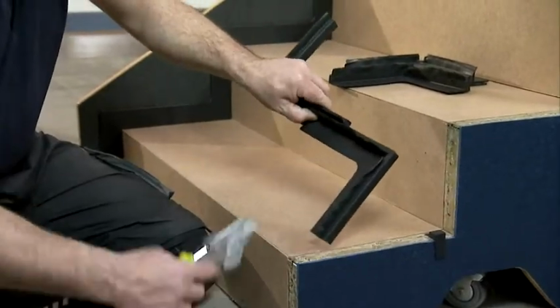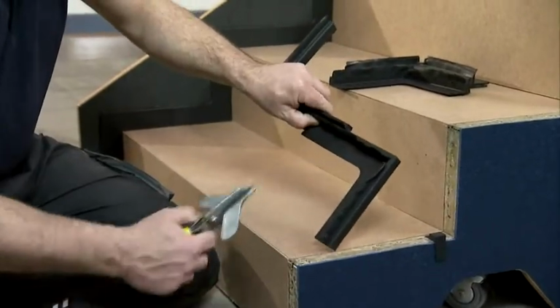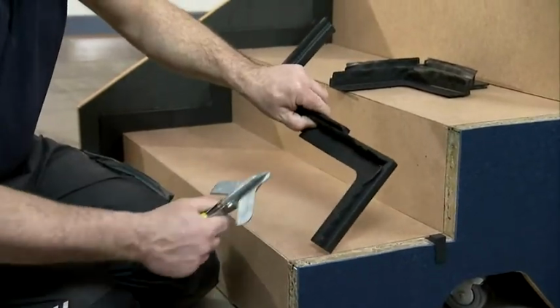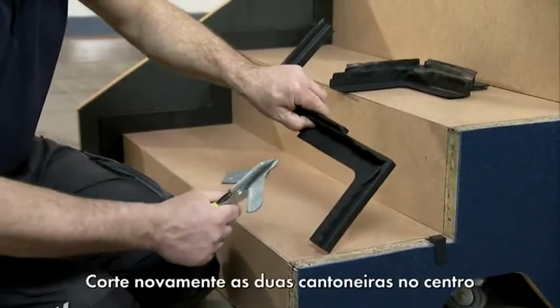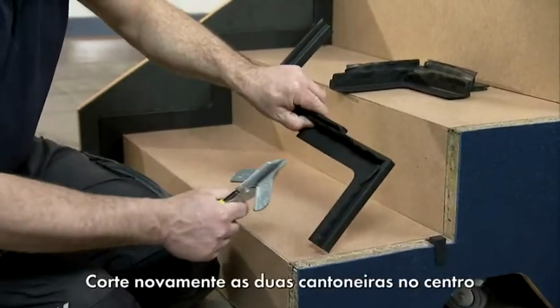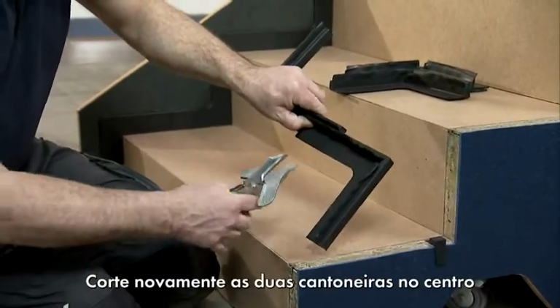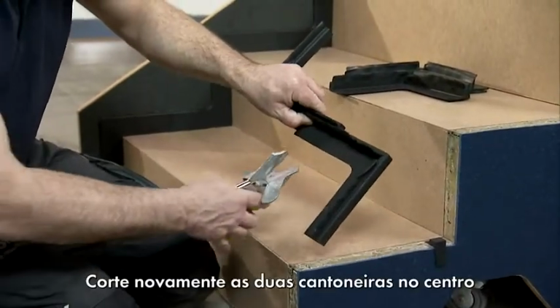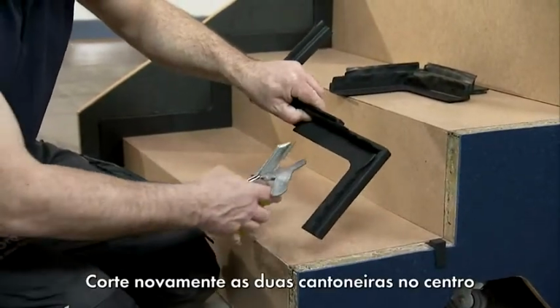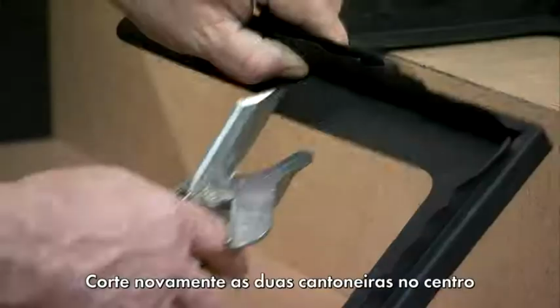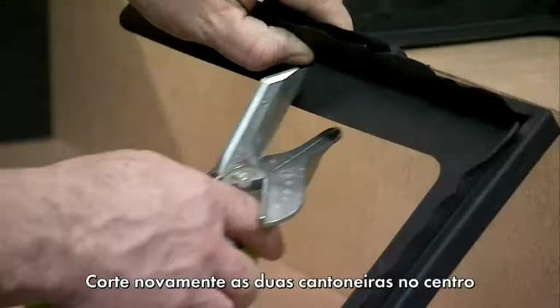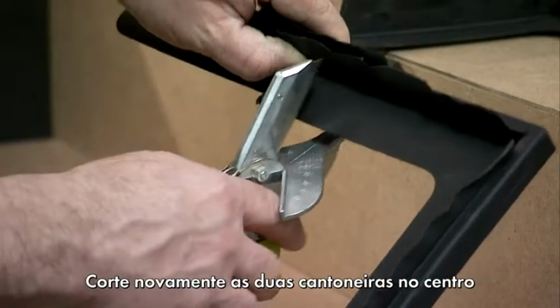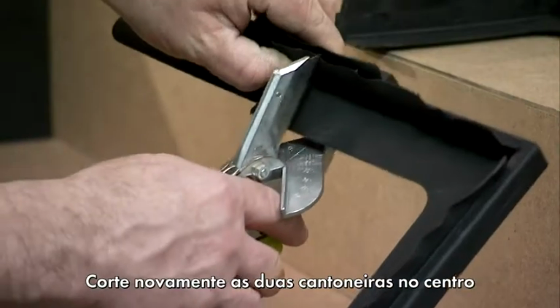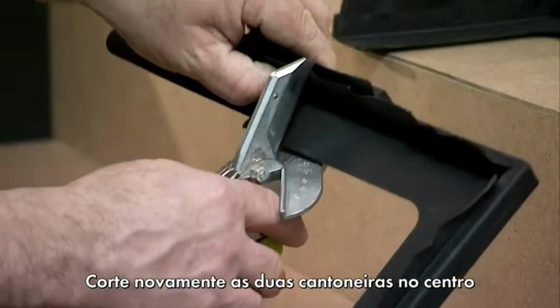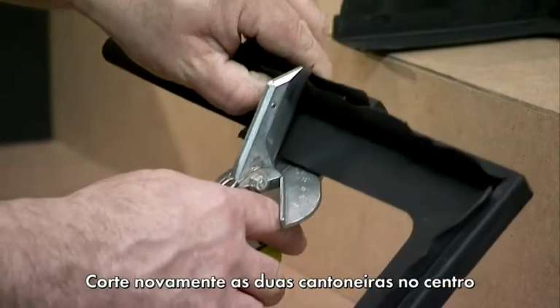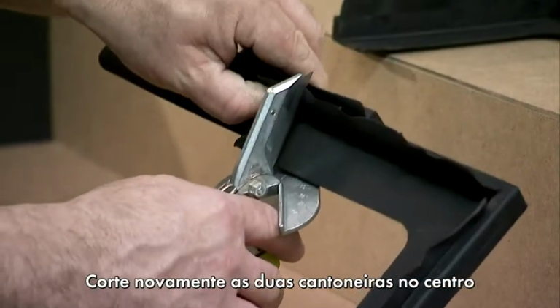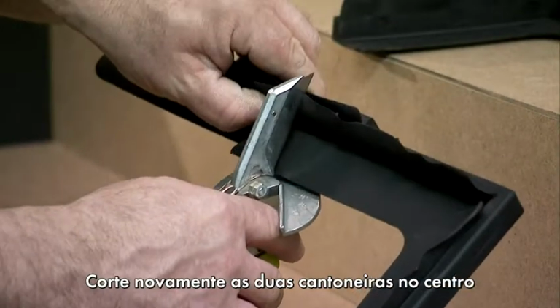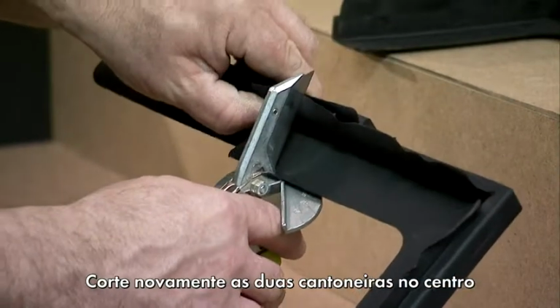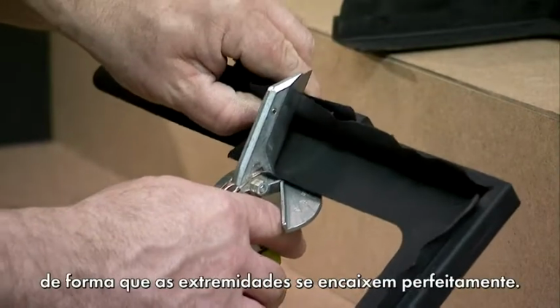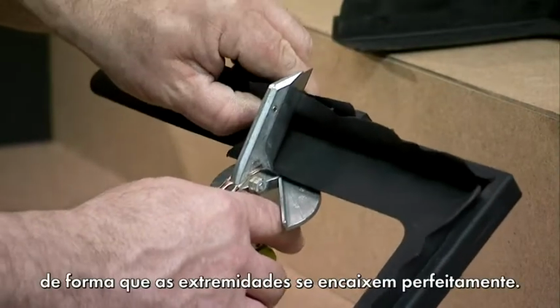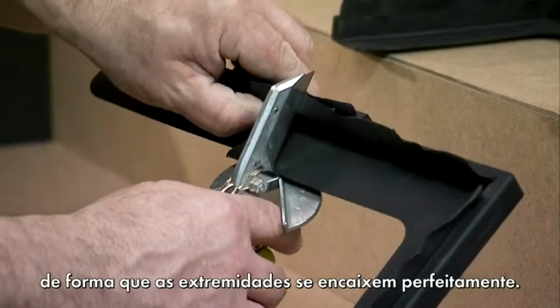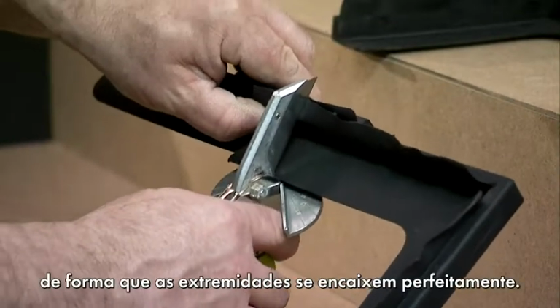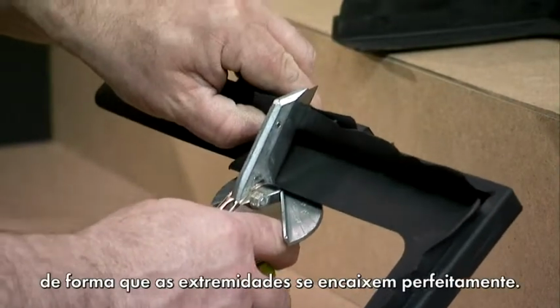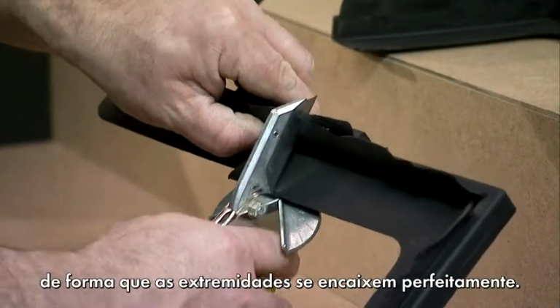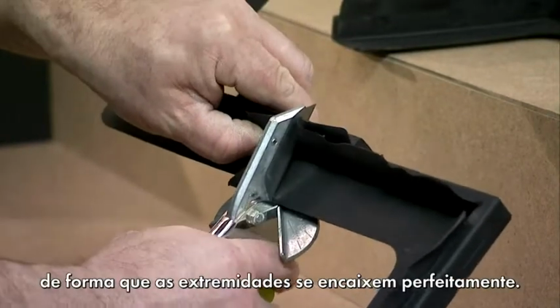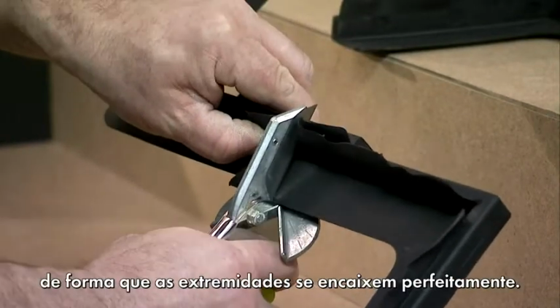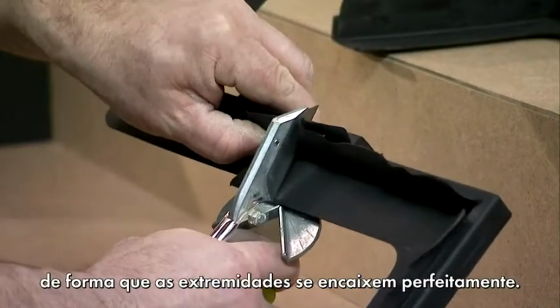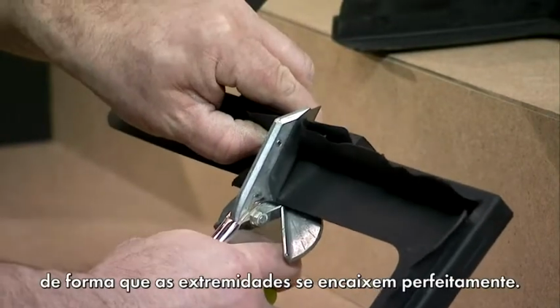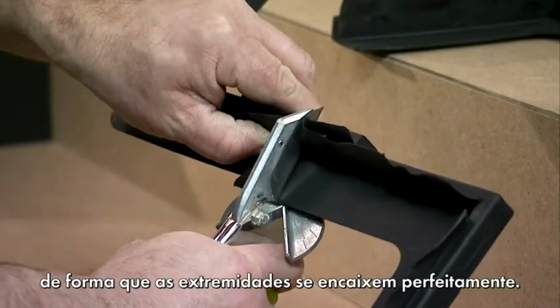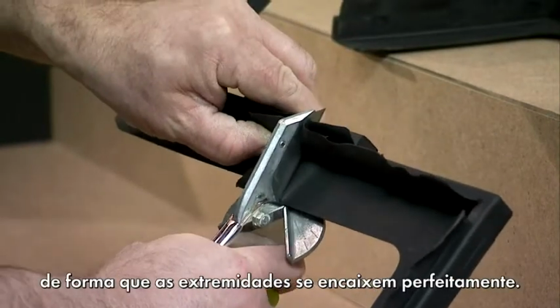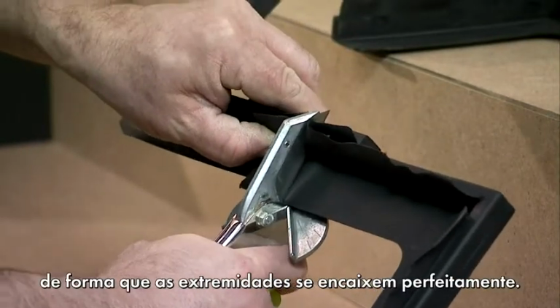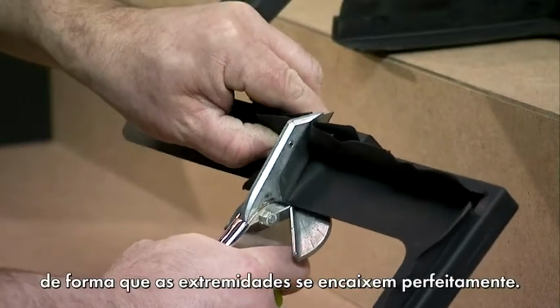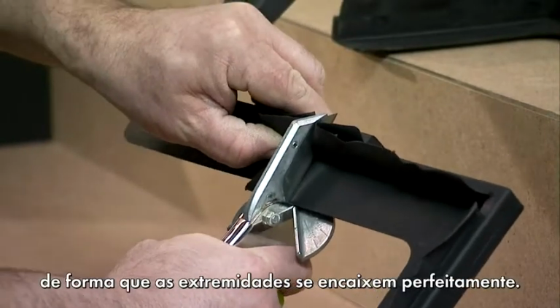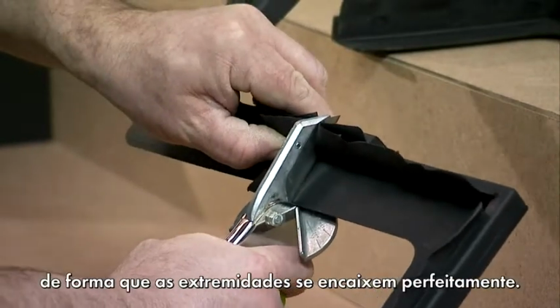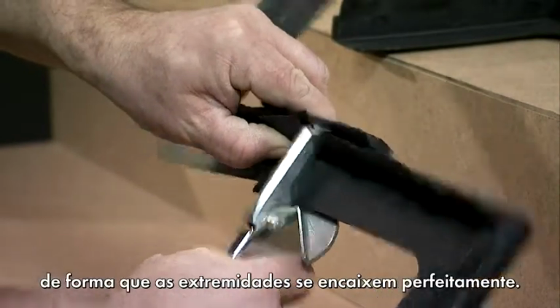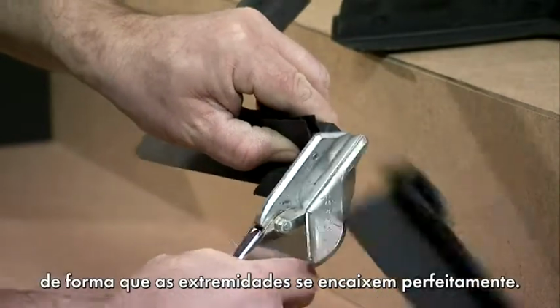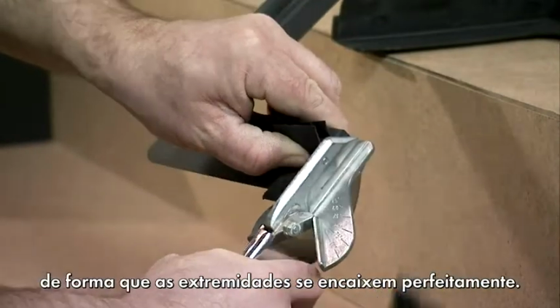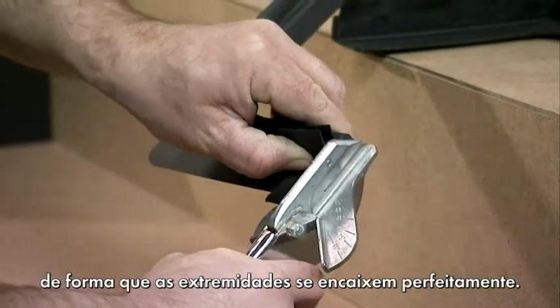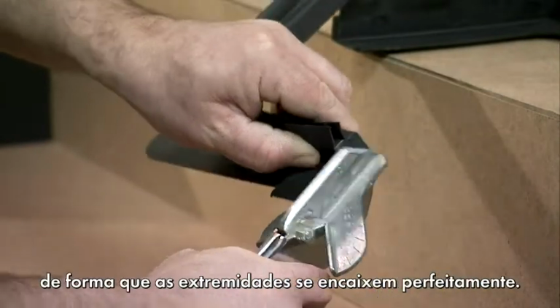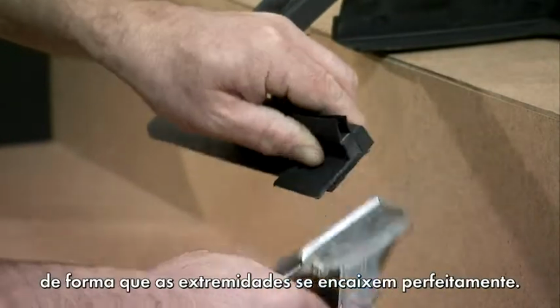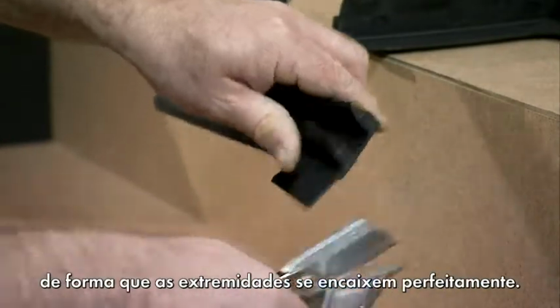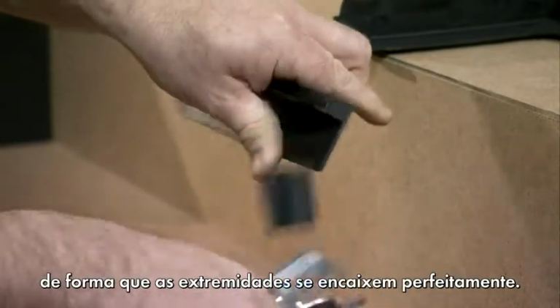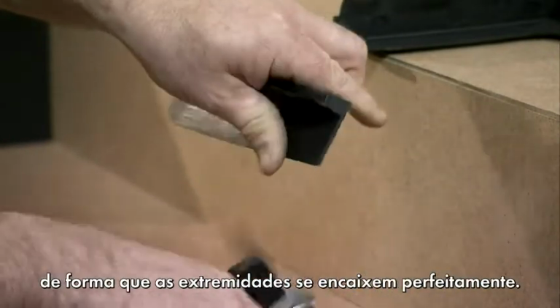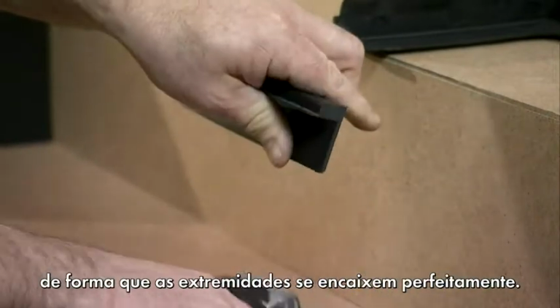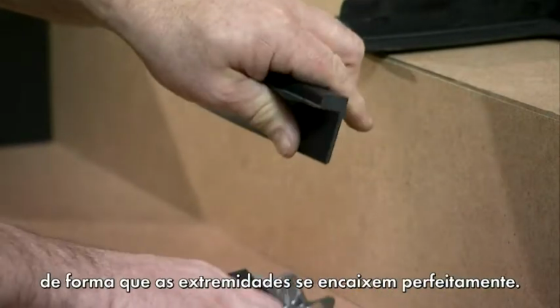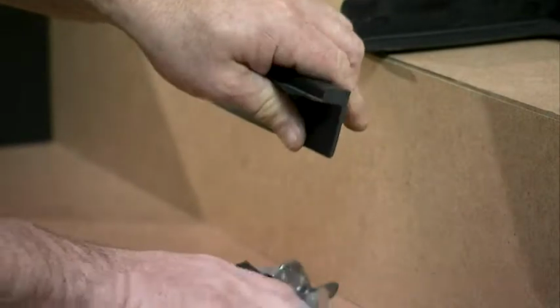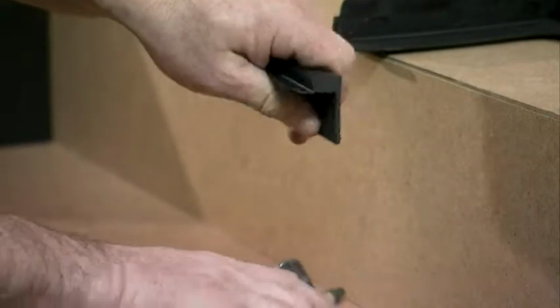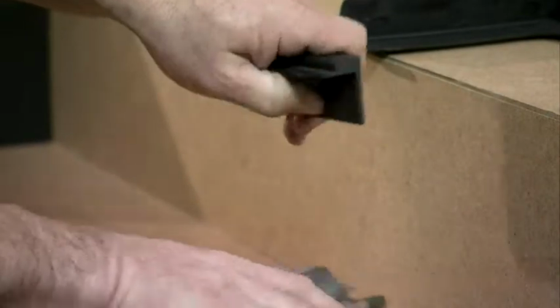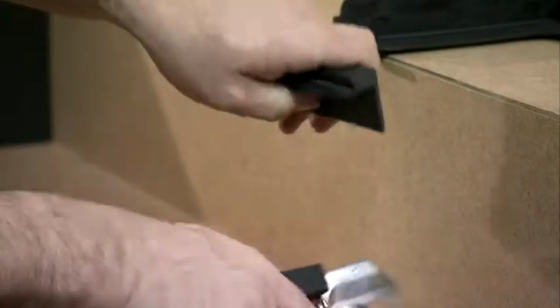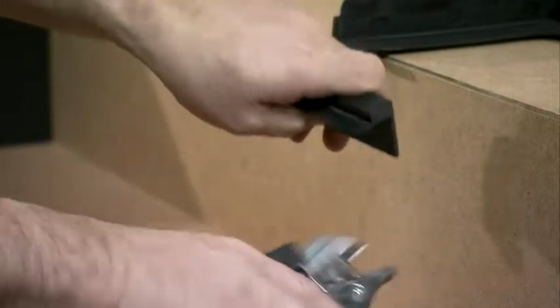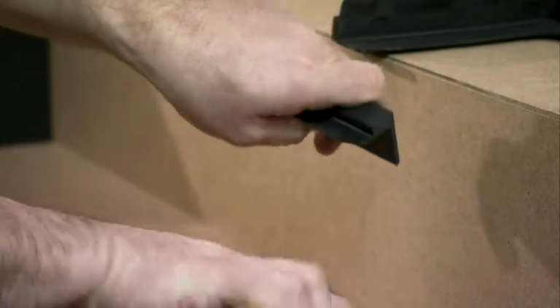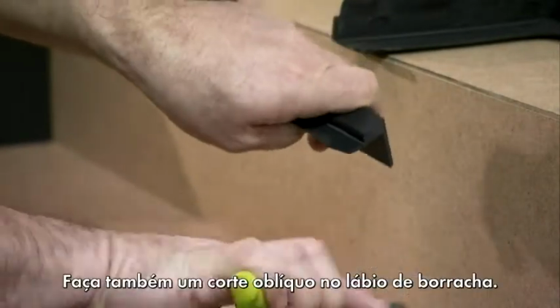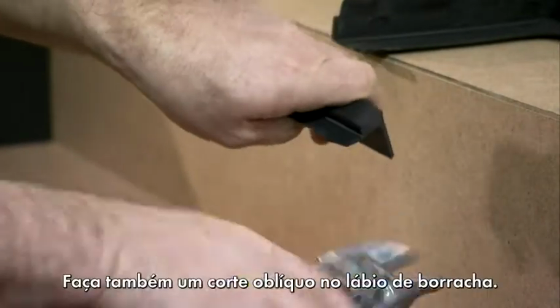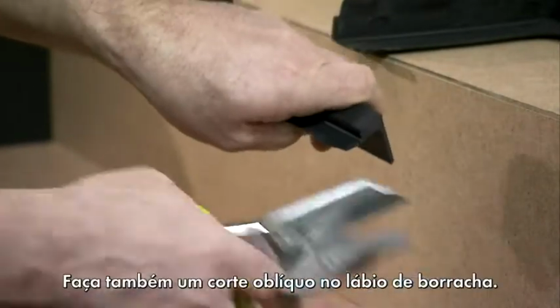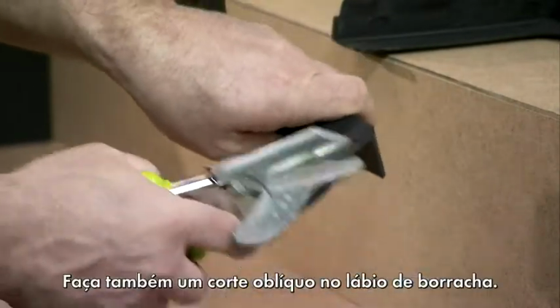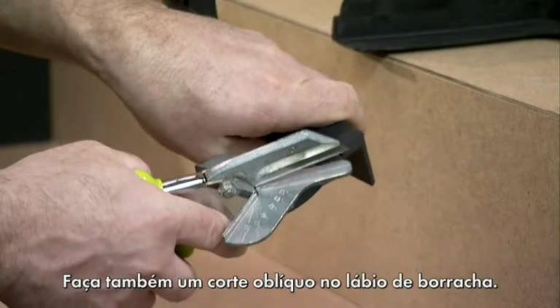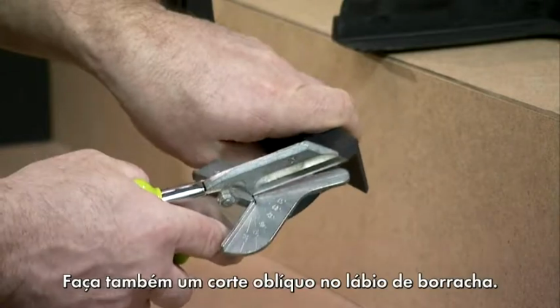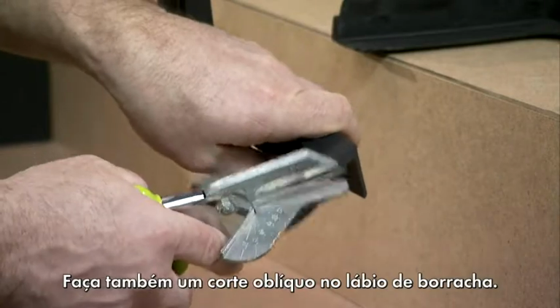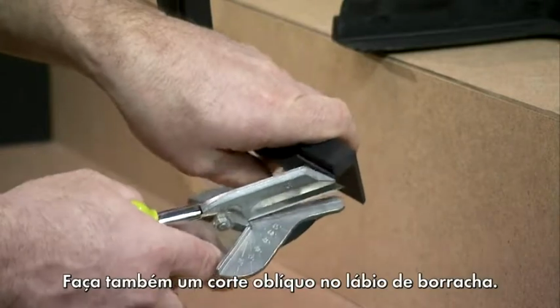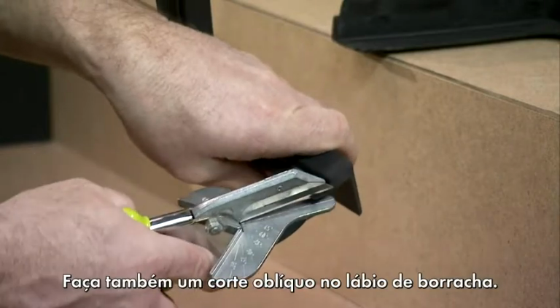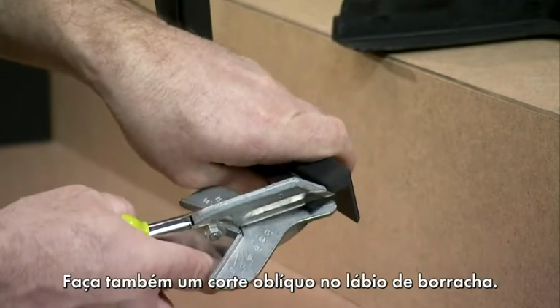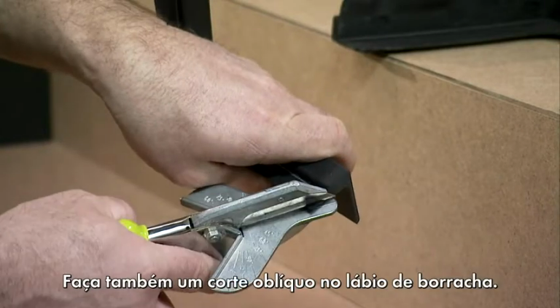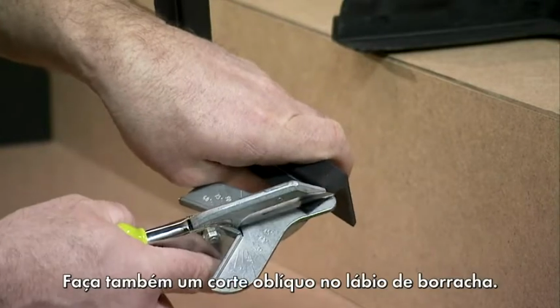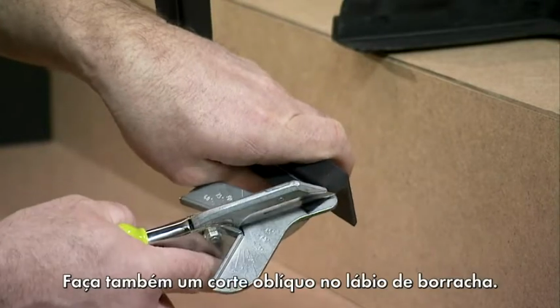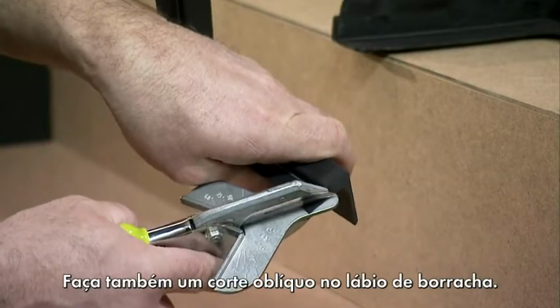Cut both angles in the middle again so that the ends will perfectly fit together afterwards. Chamfer the rubber lip as well.